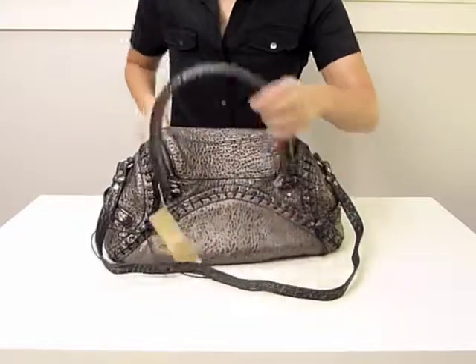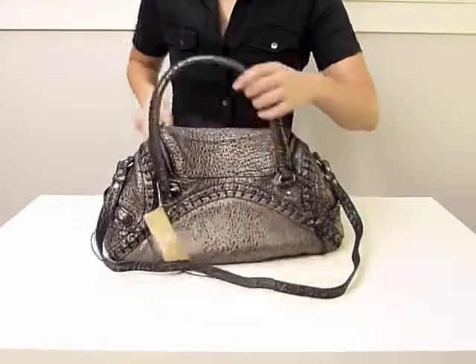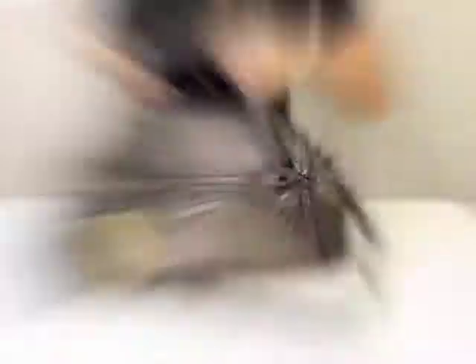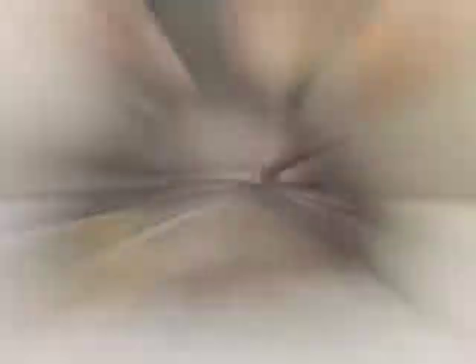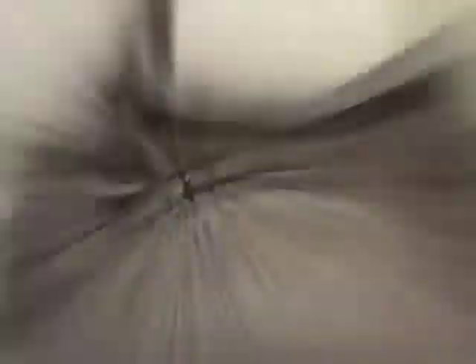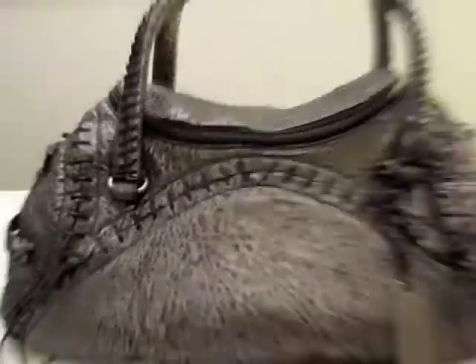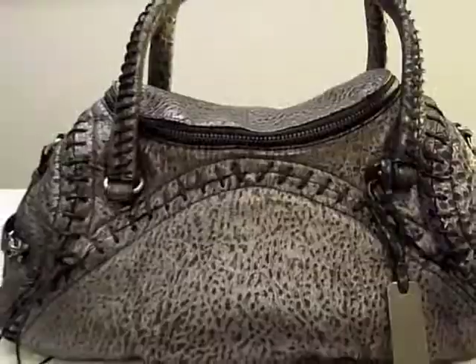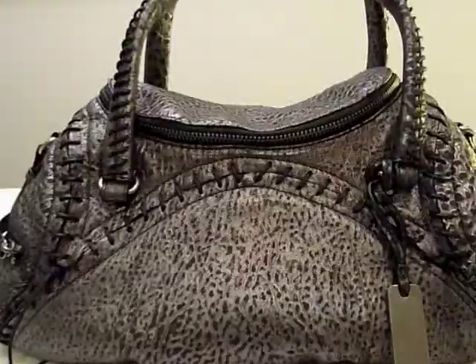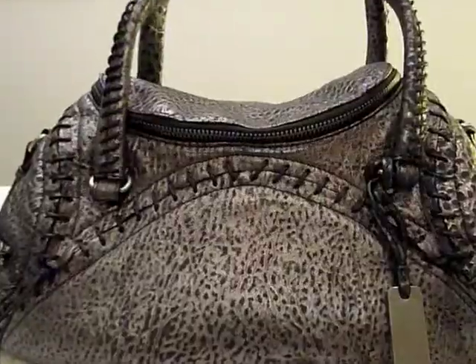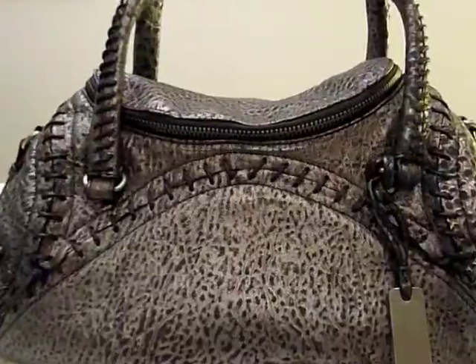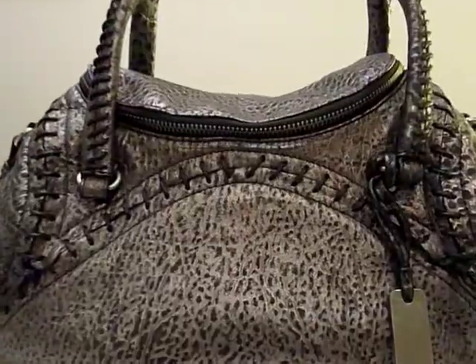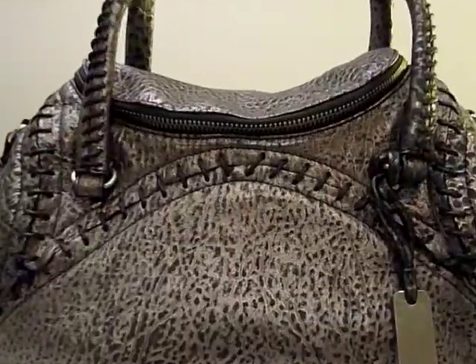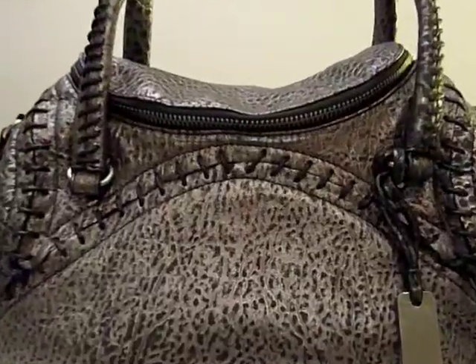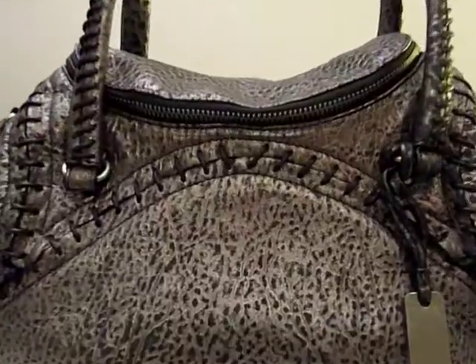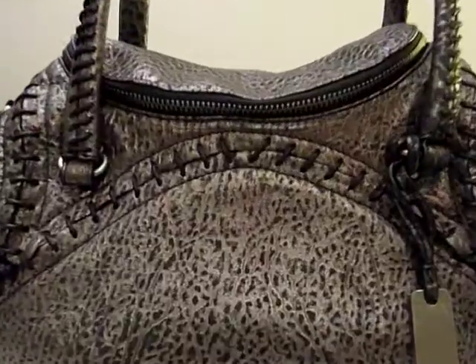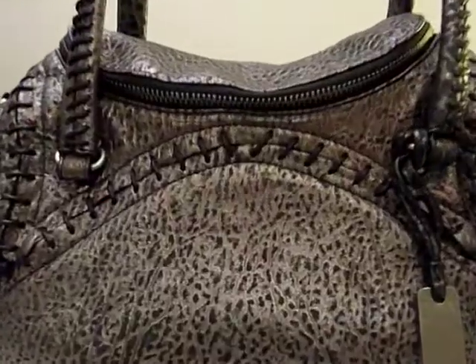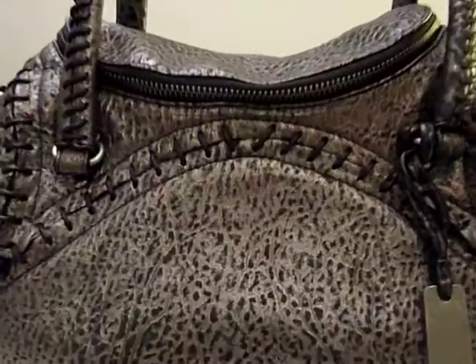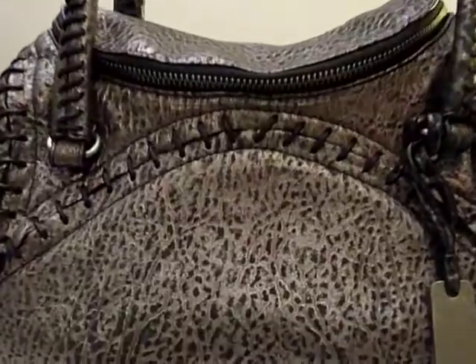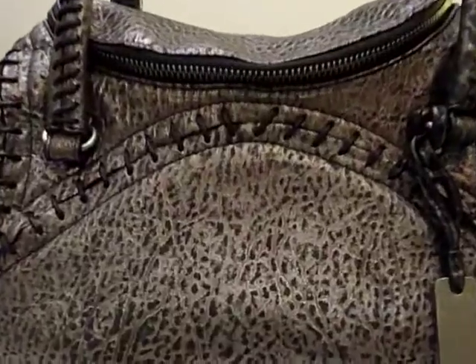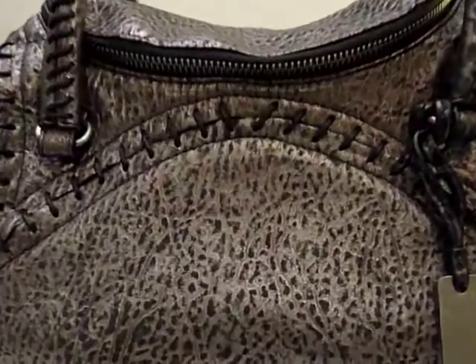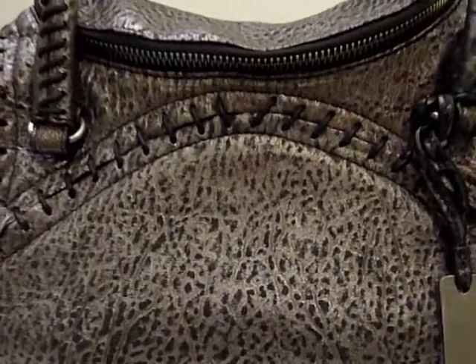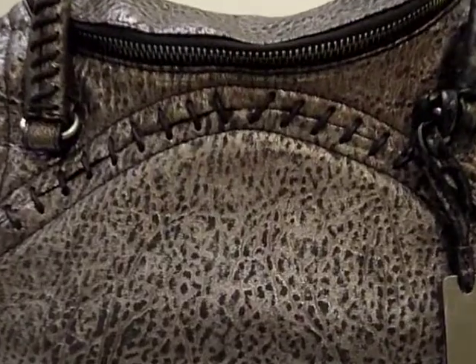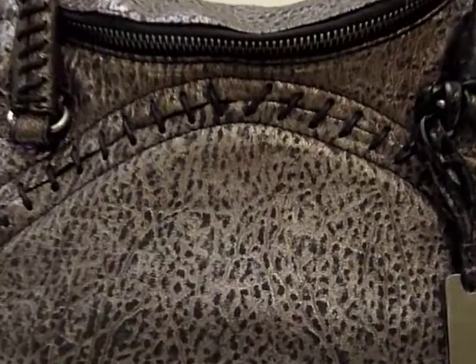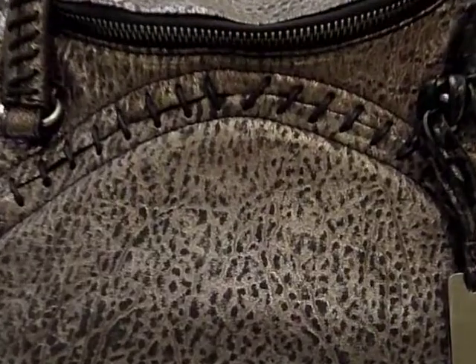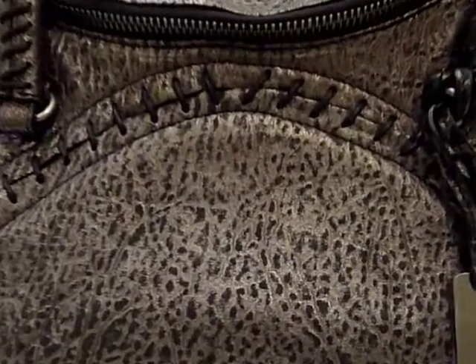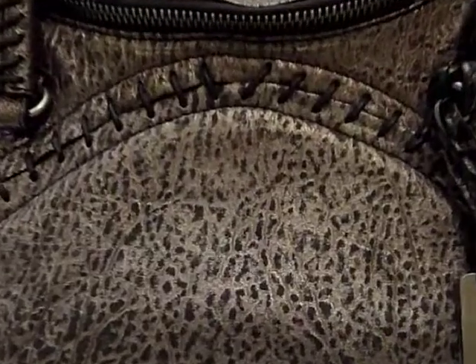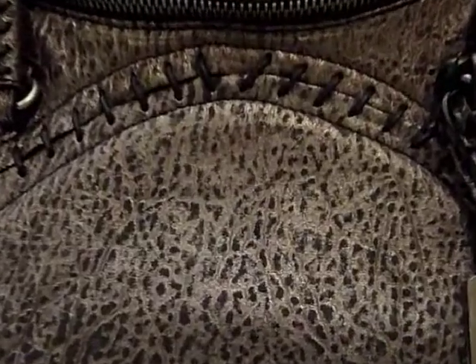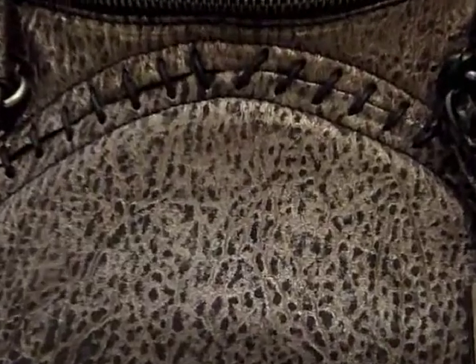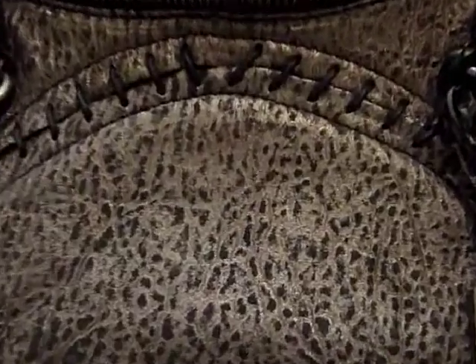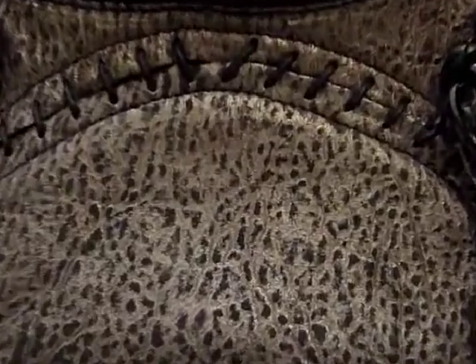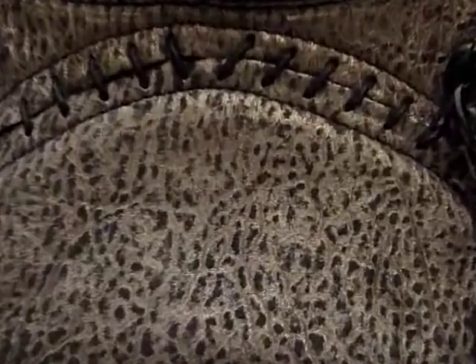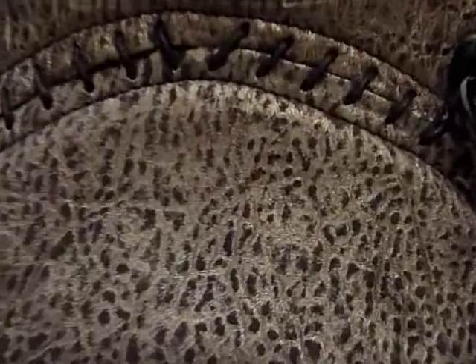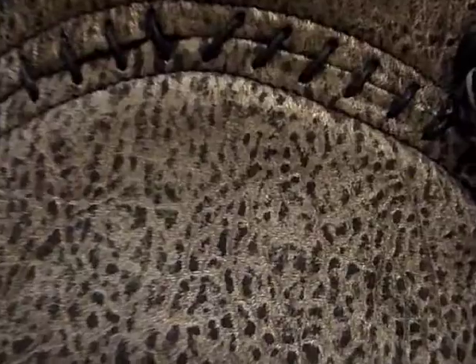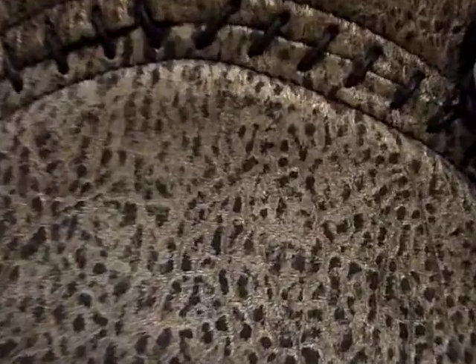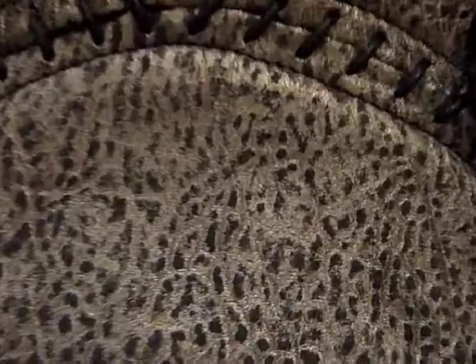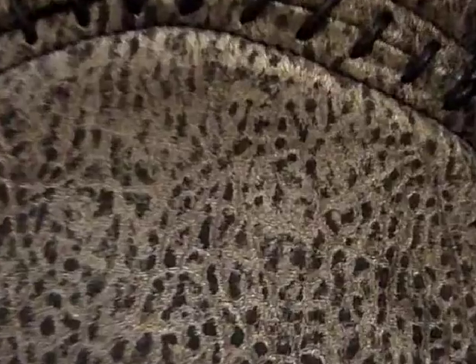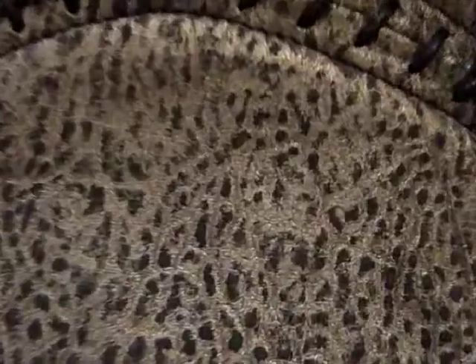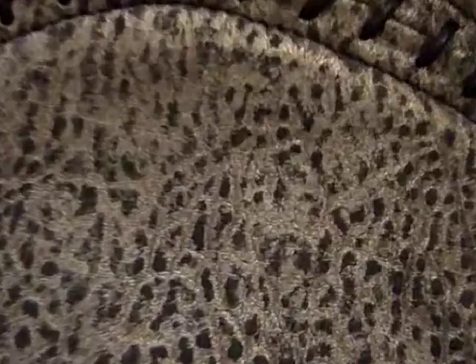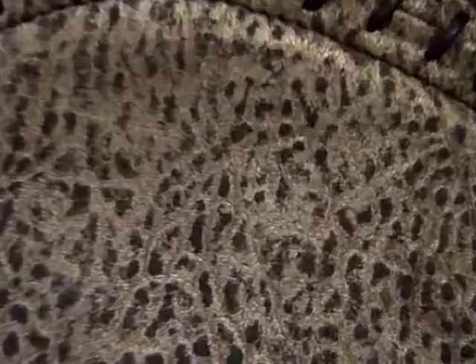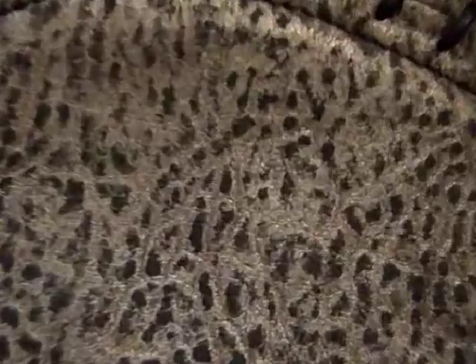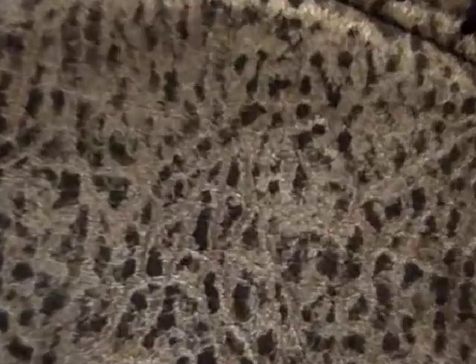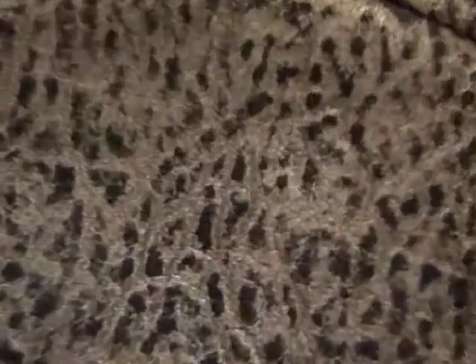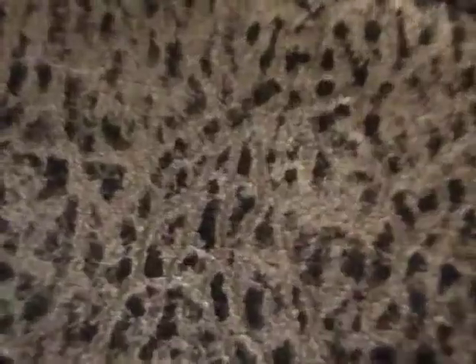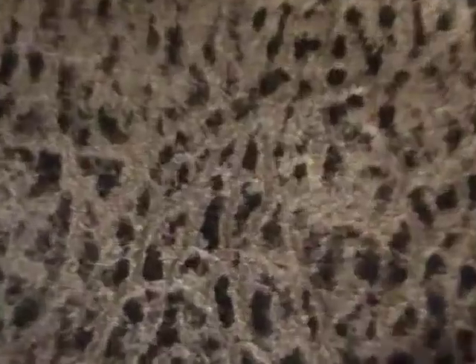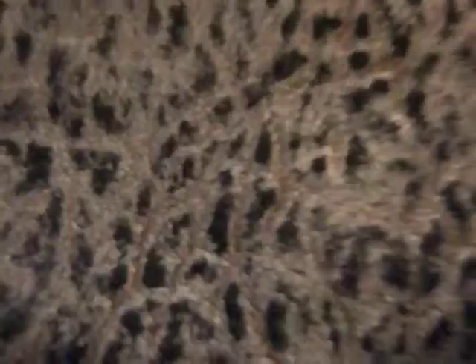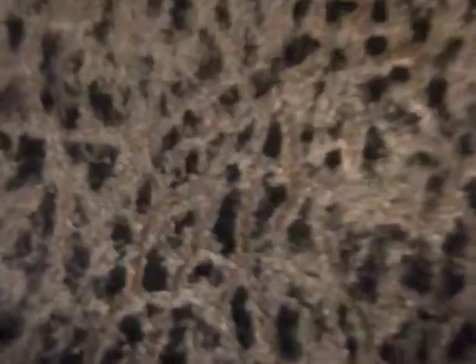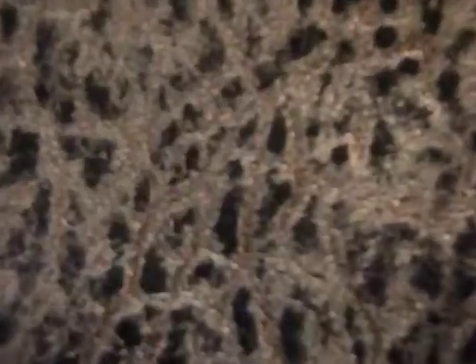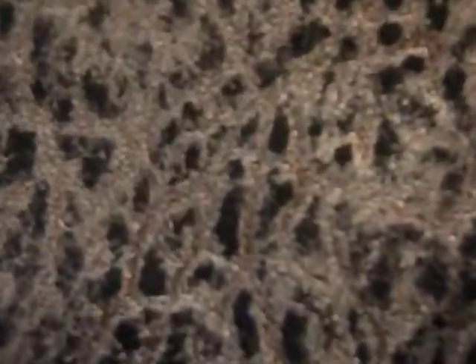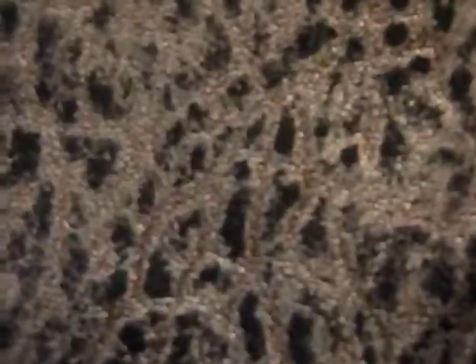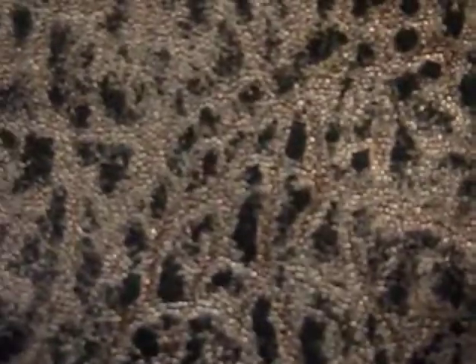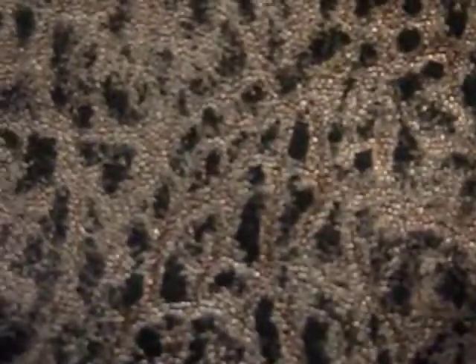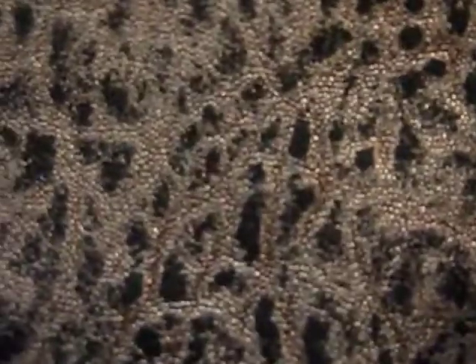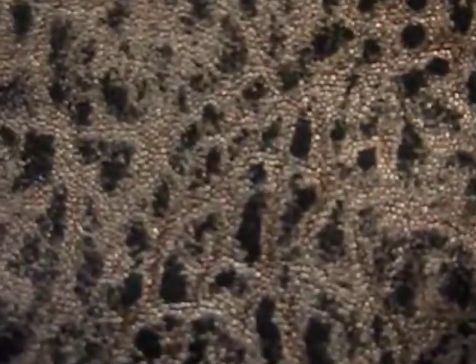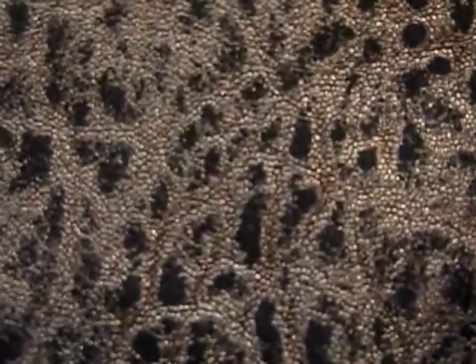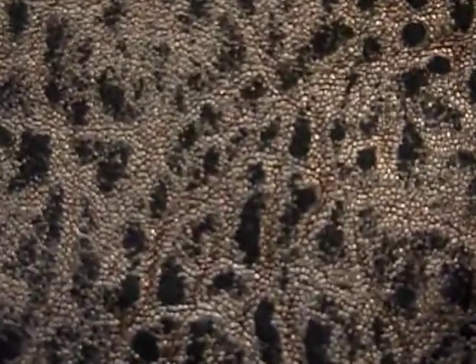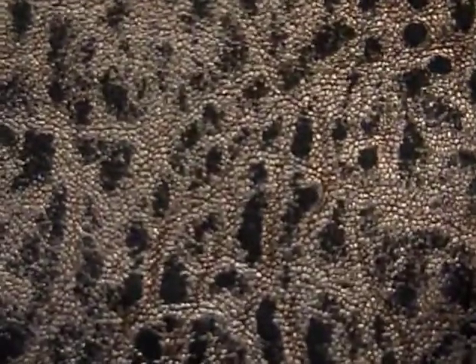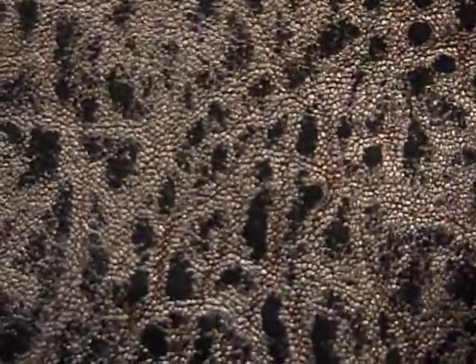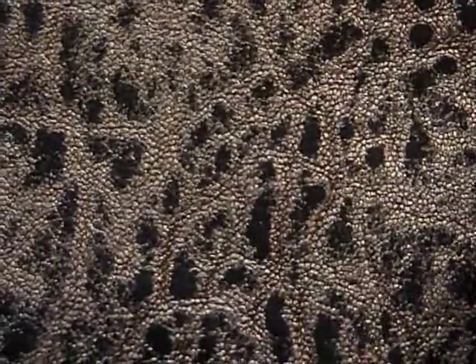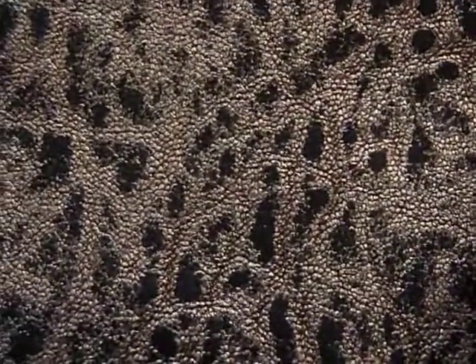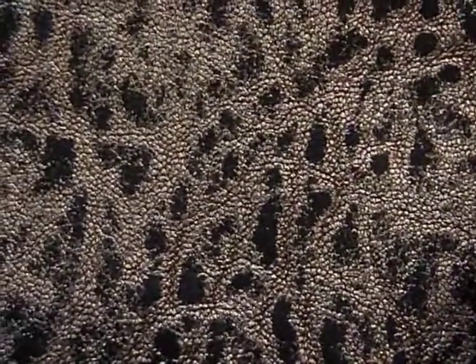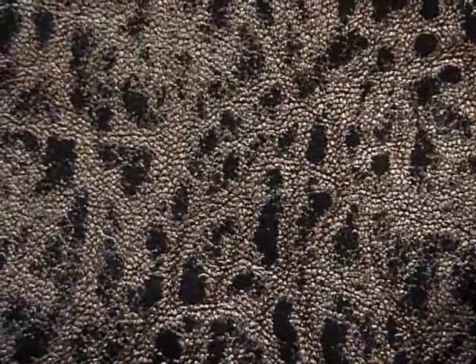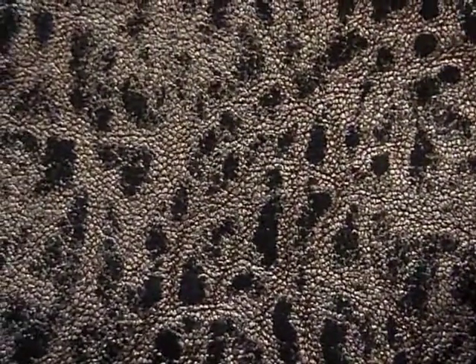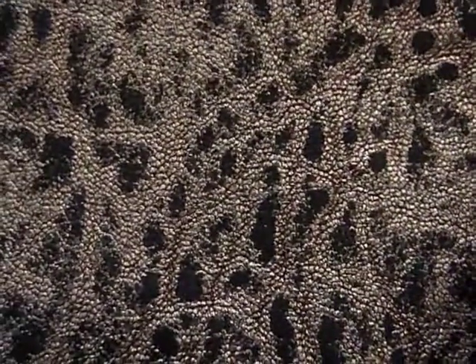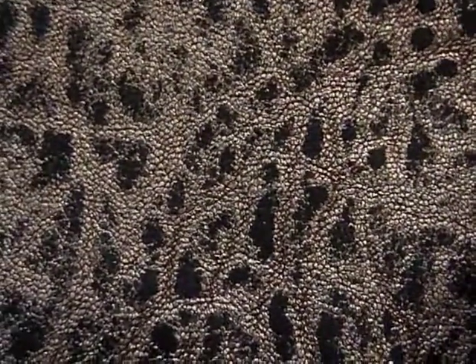This is a more true-to-color shot of the Bijou. The Gunmetal is a medium dark shade with black distressing, which emphasizes the pebble texture.